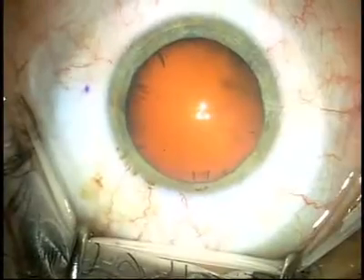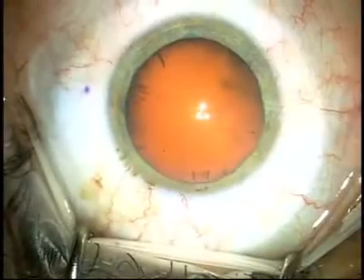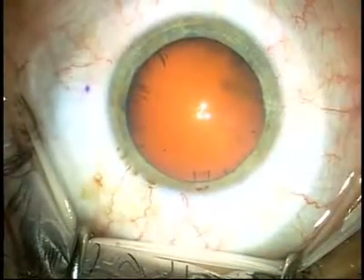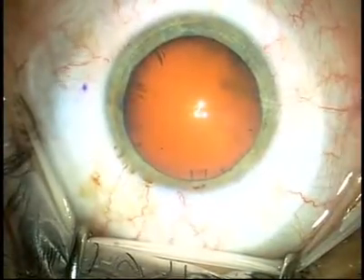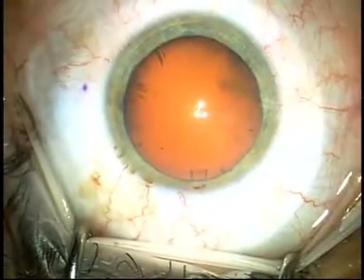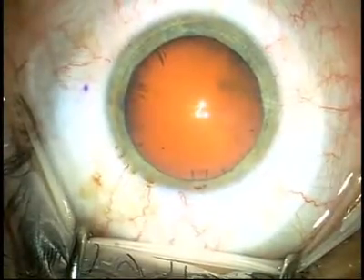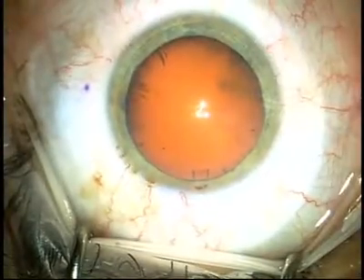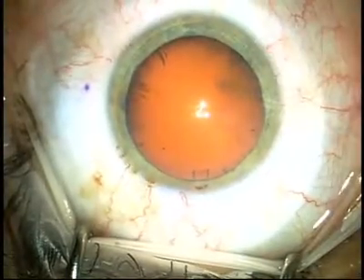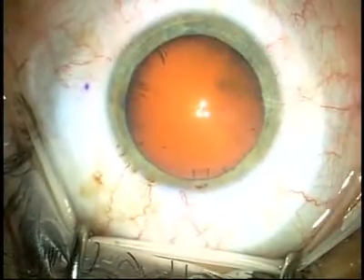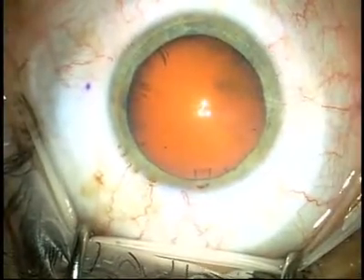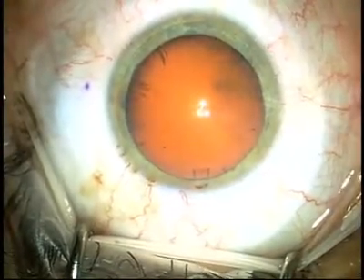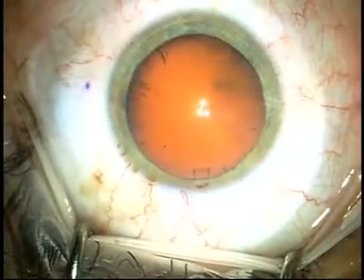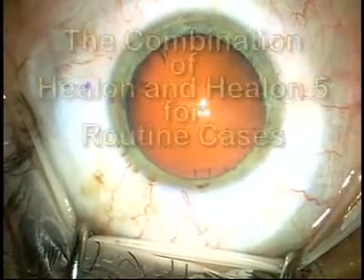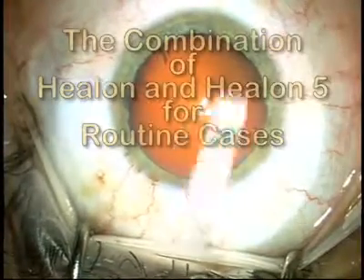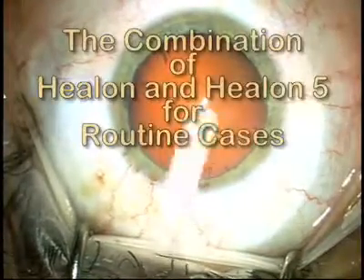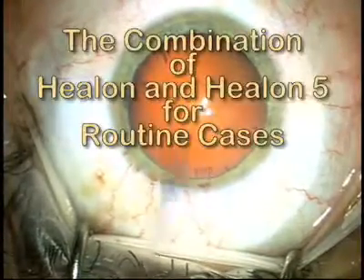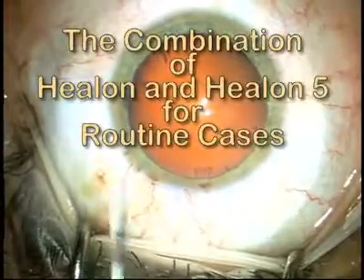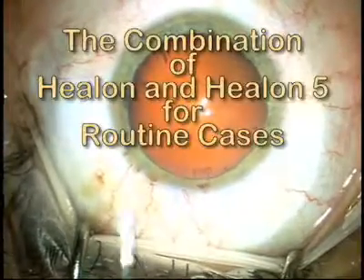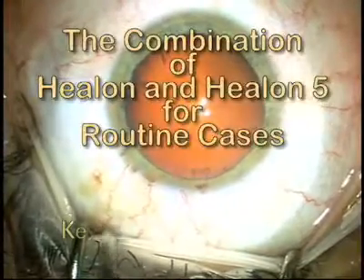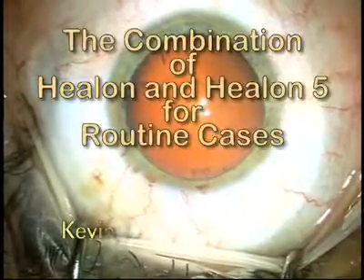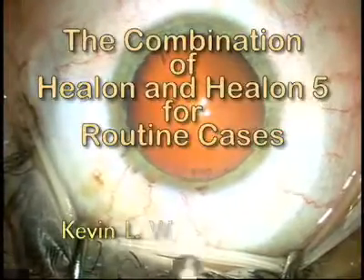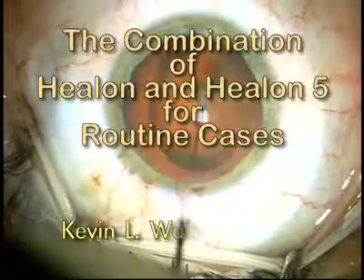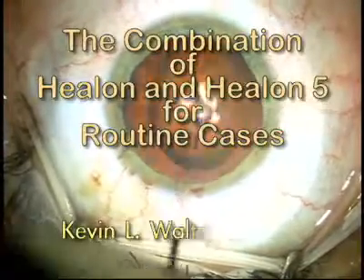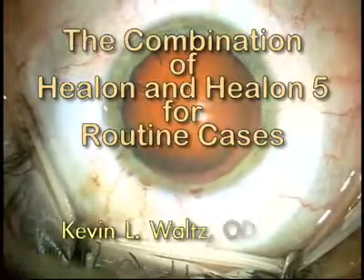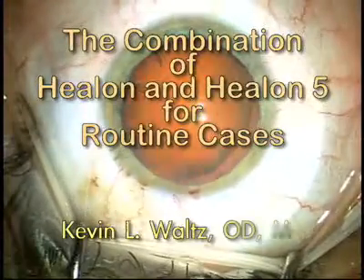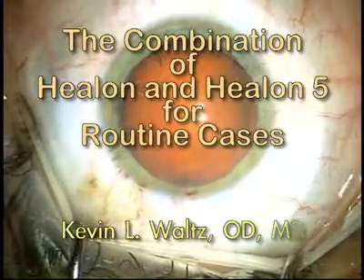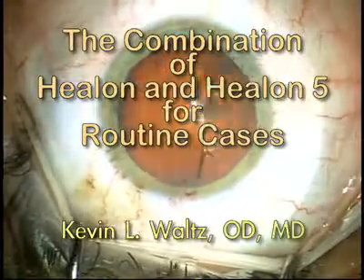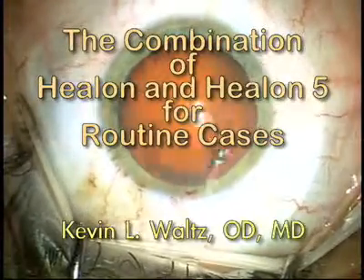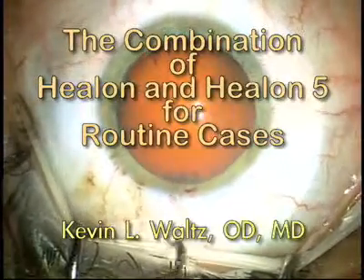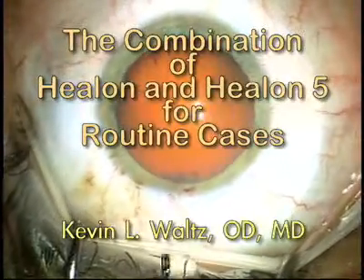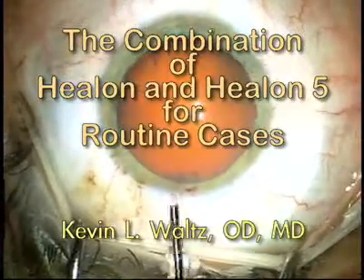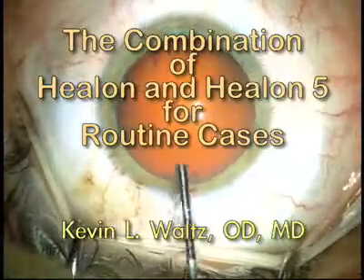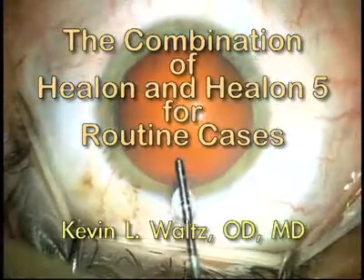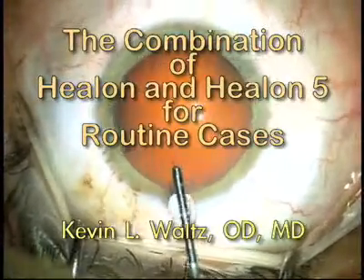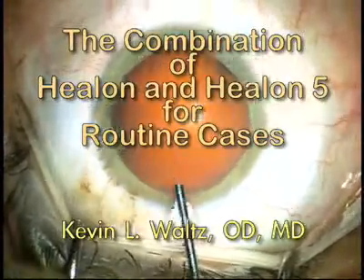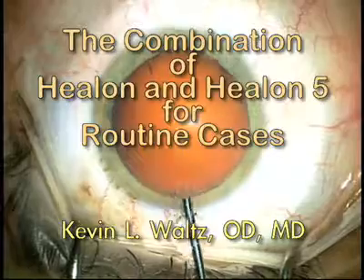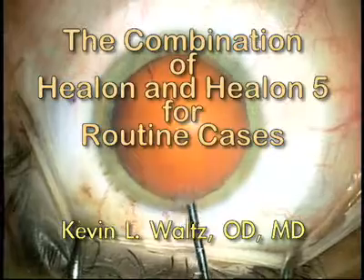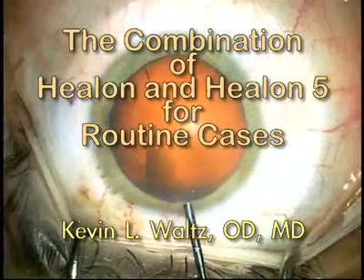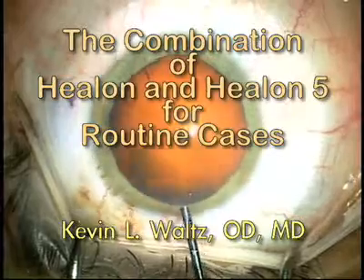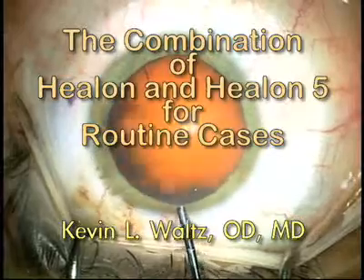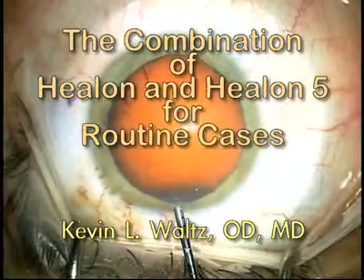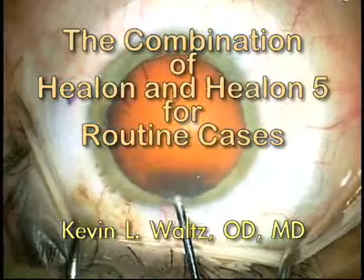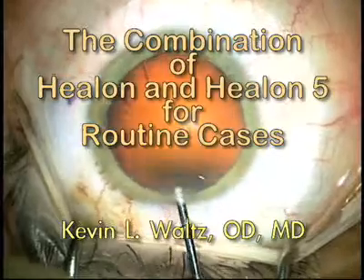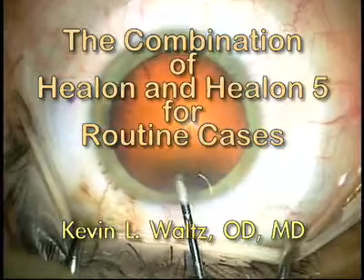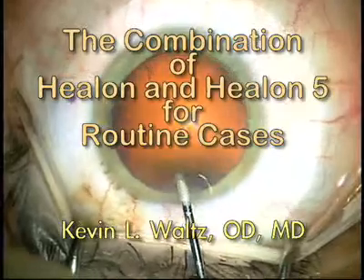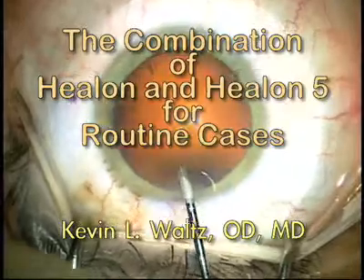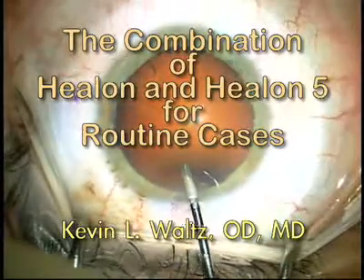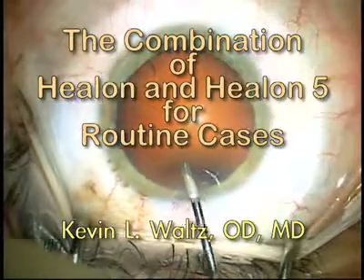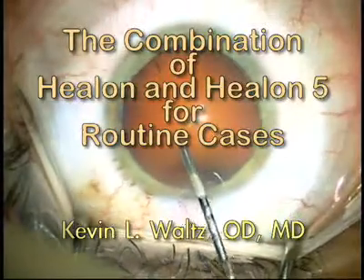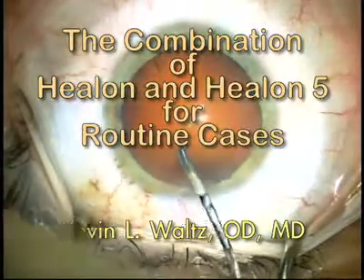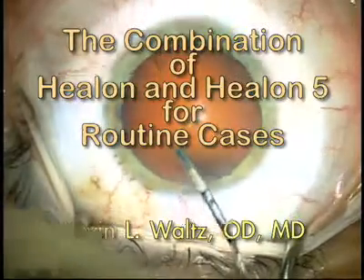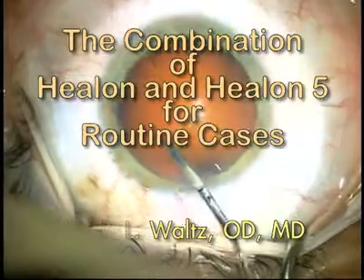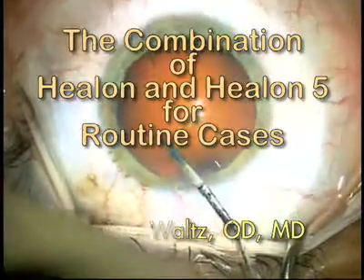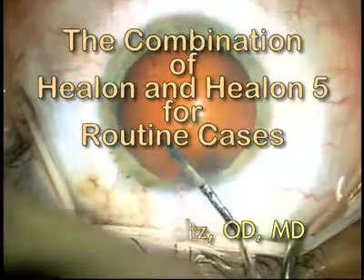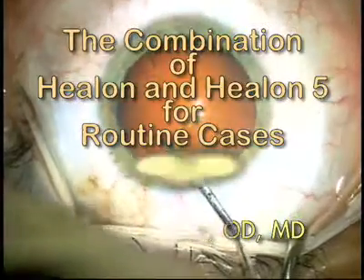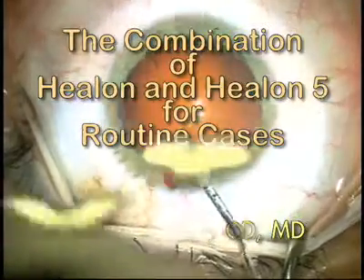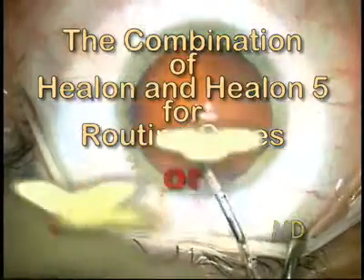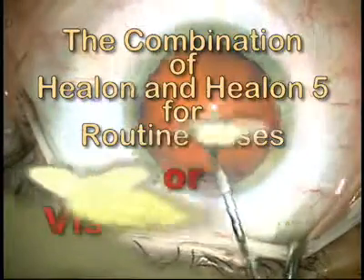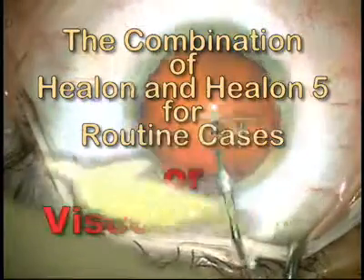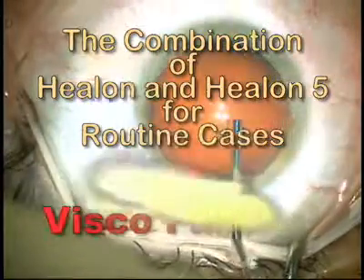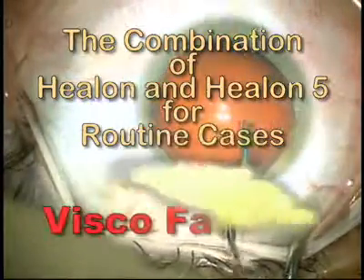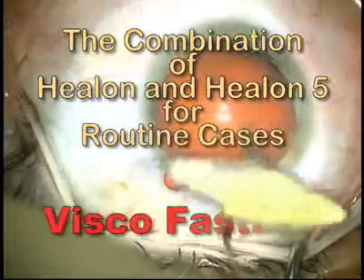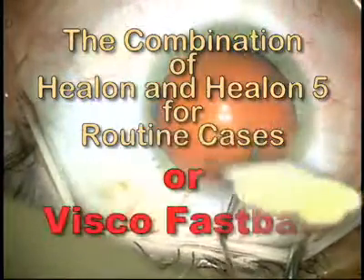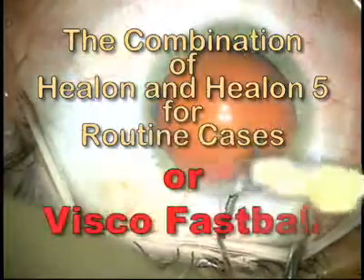This video shows the combination of Helon and Helon 5 for routine cases, or as I like to call it, the VSCO fastball.